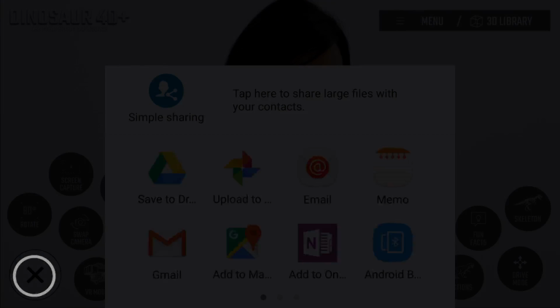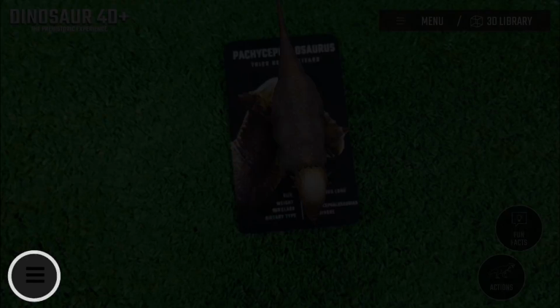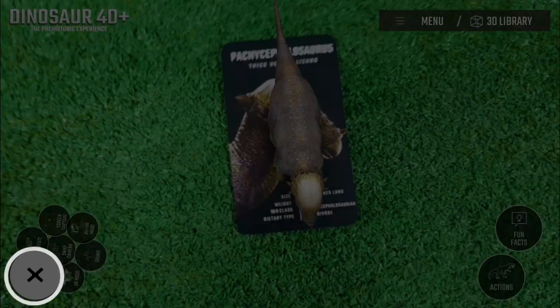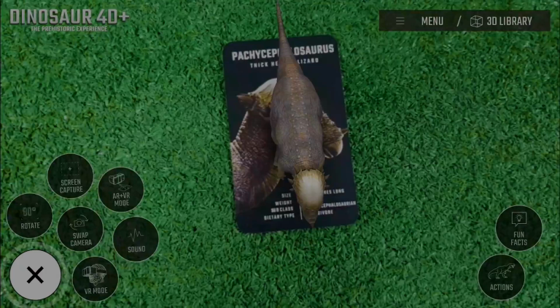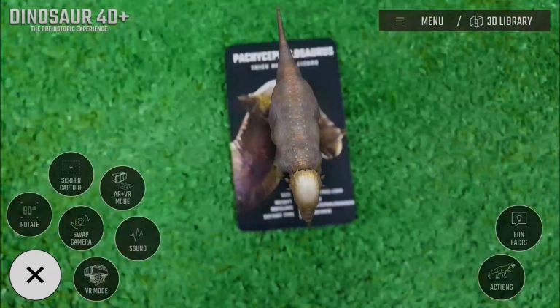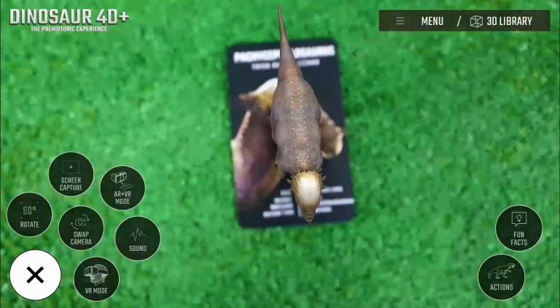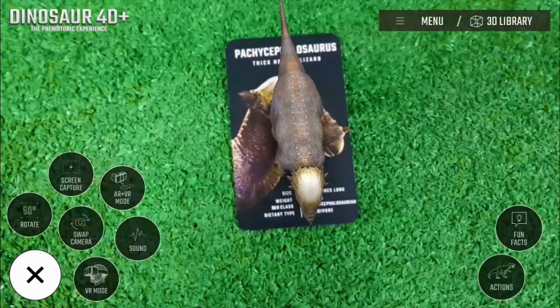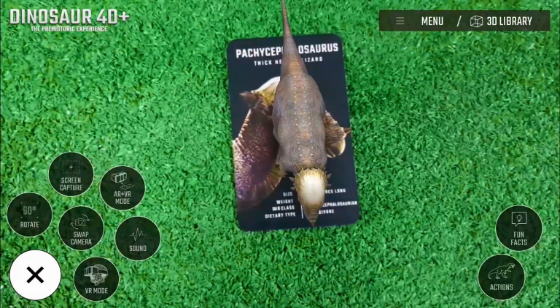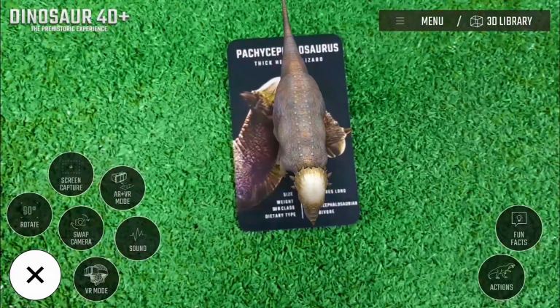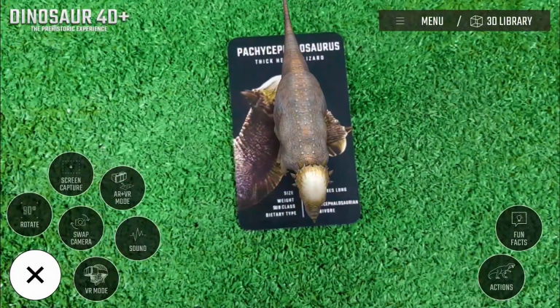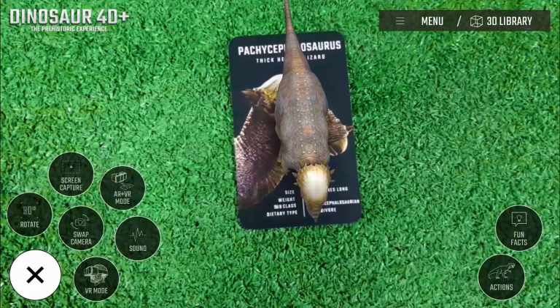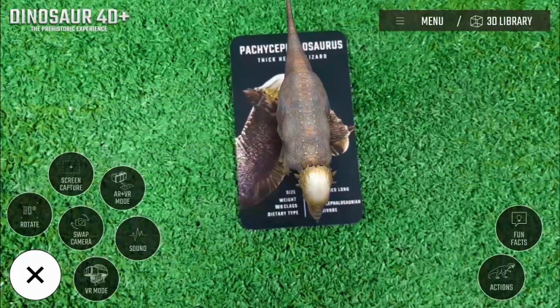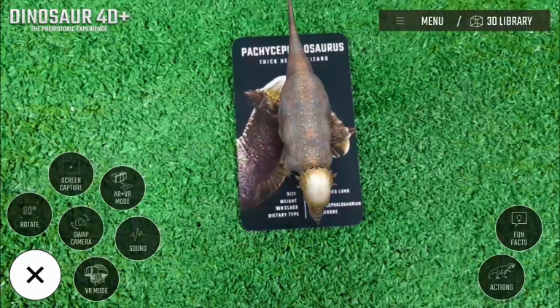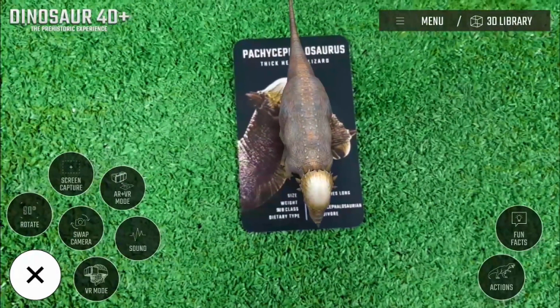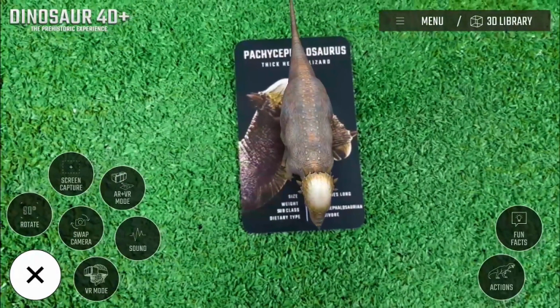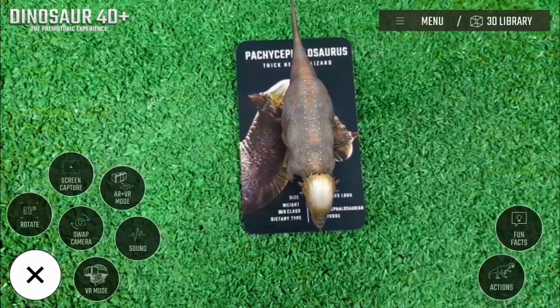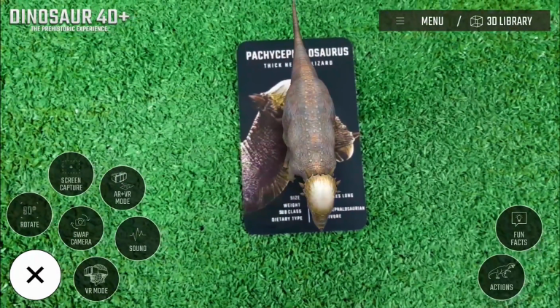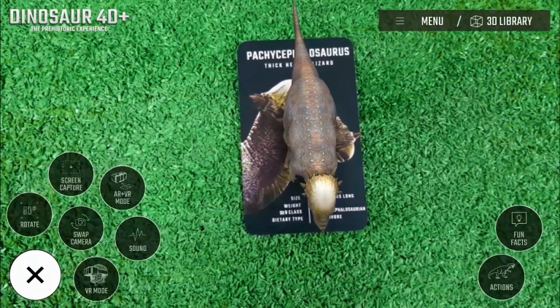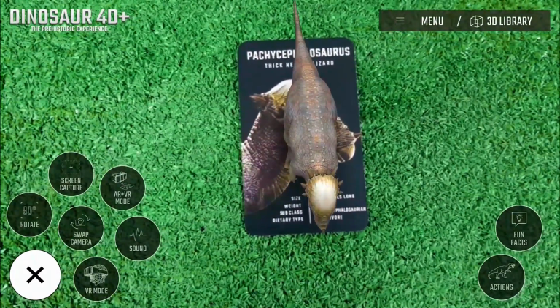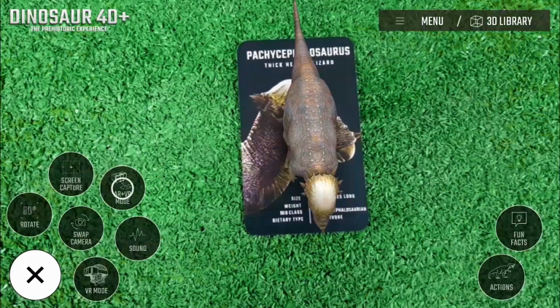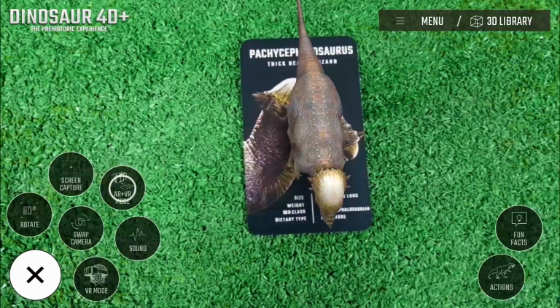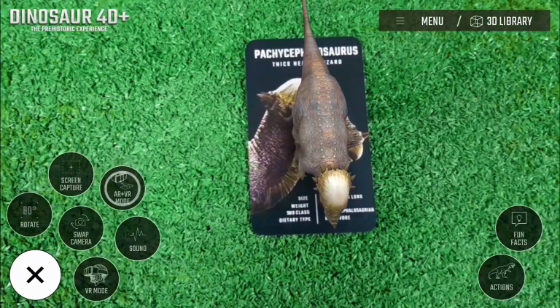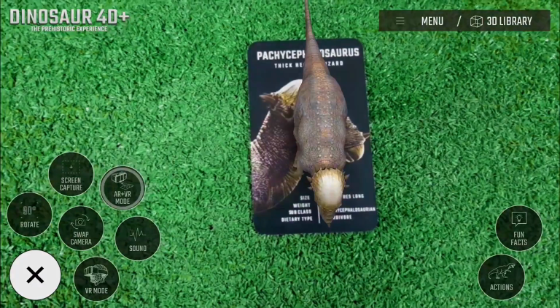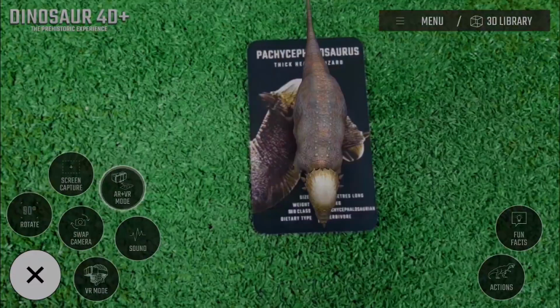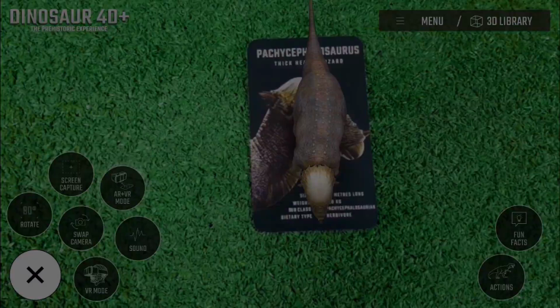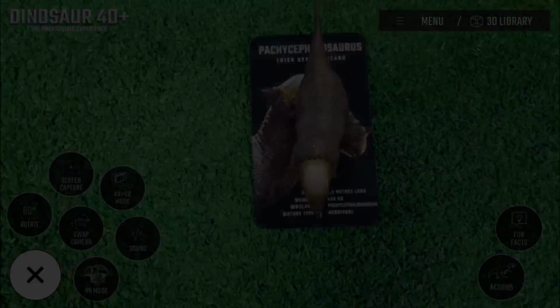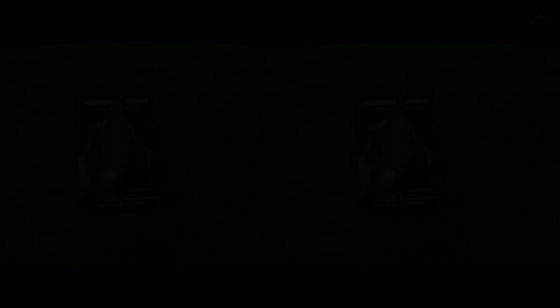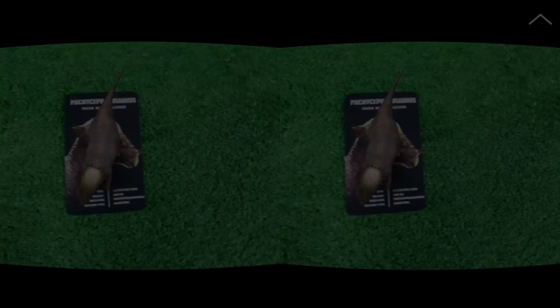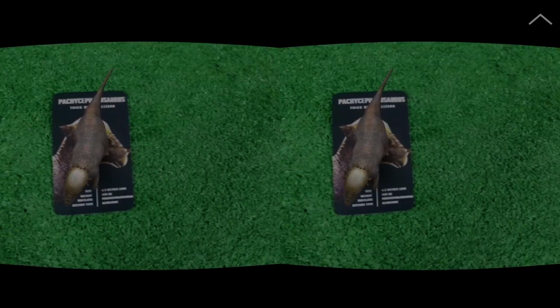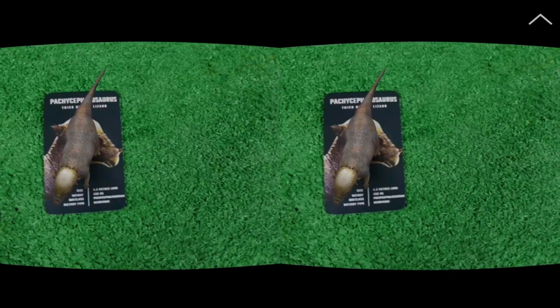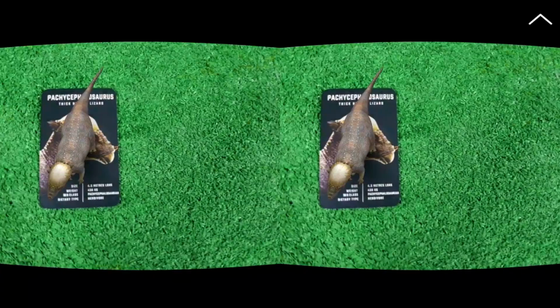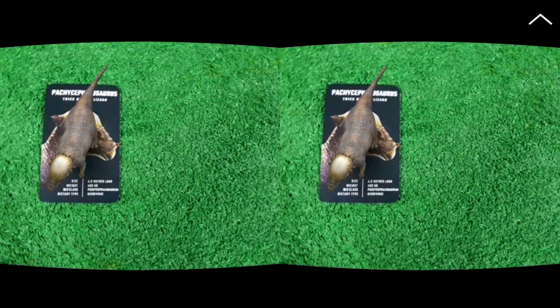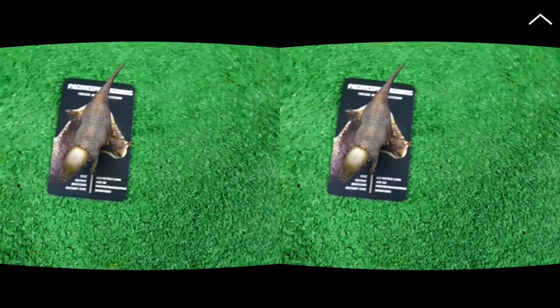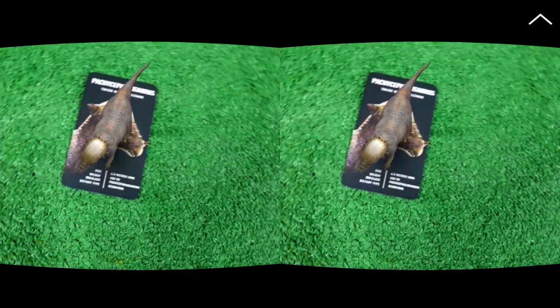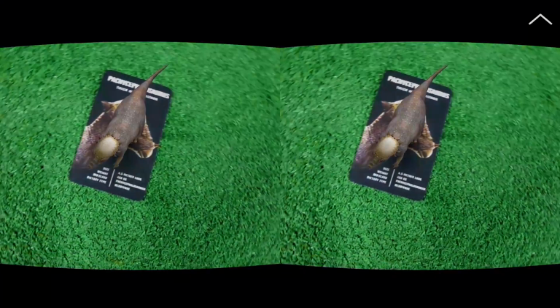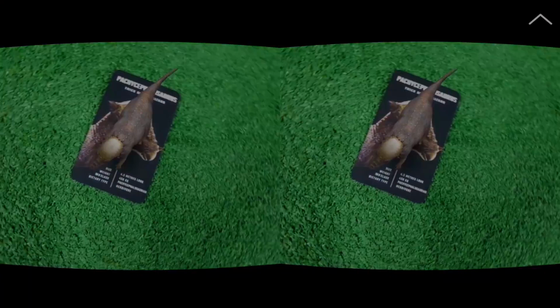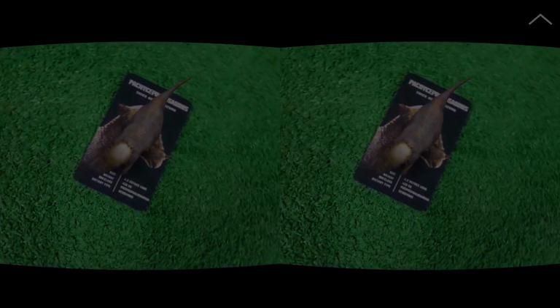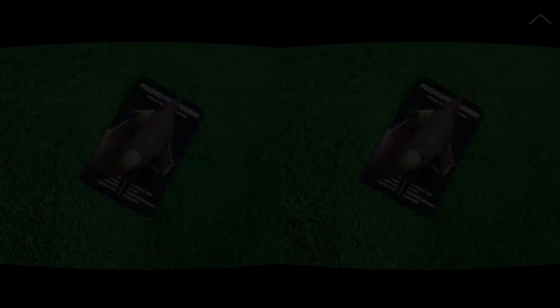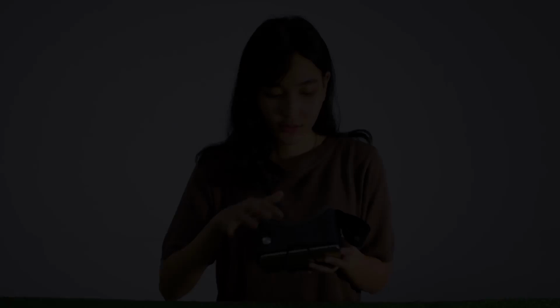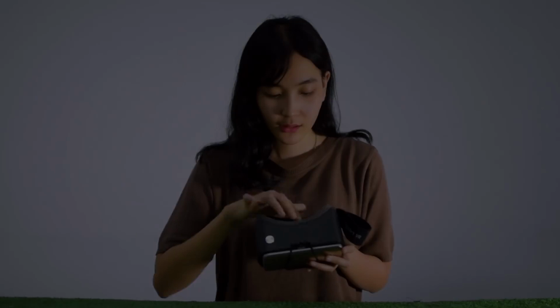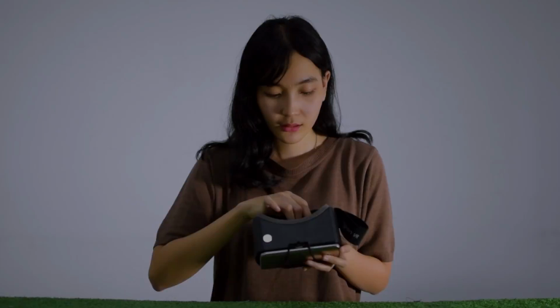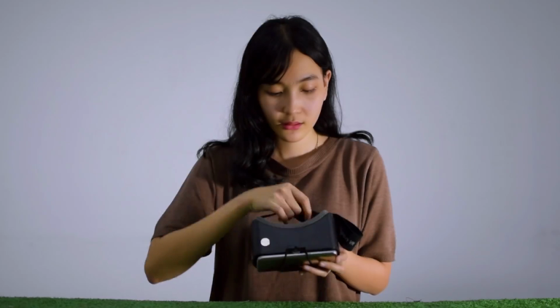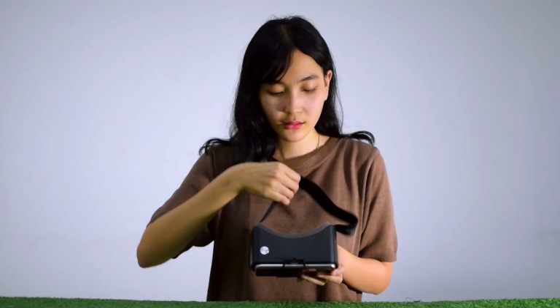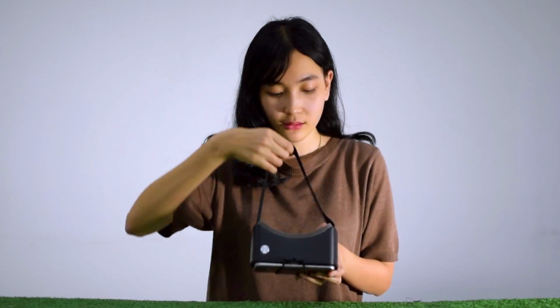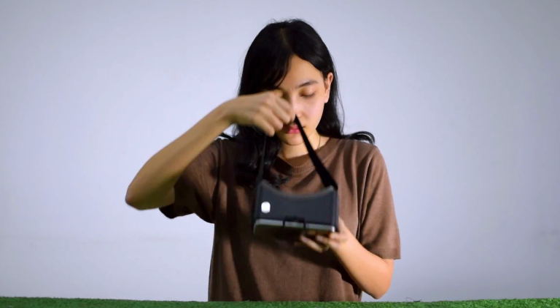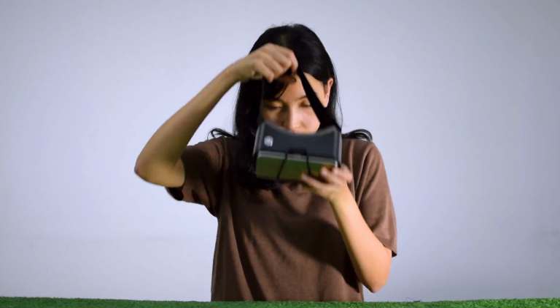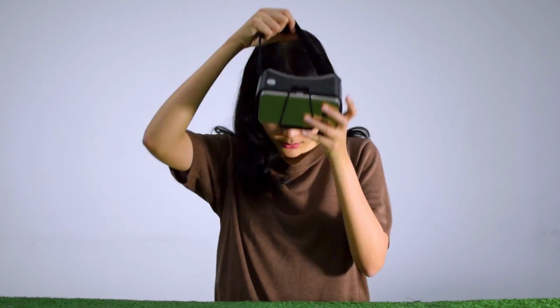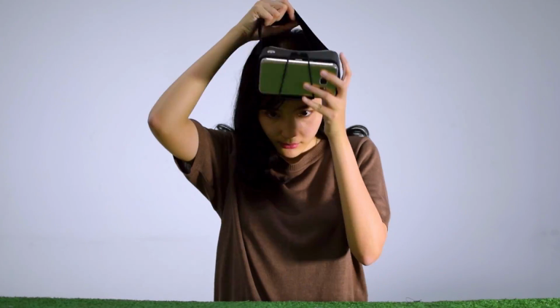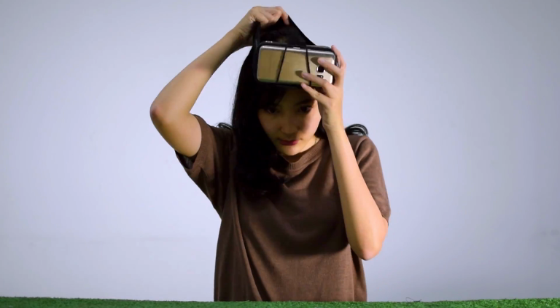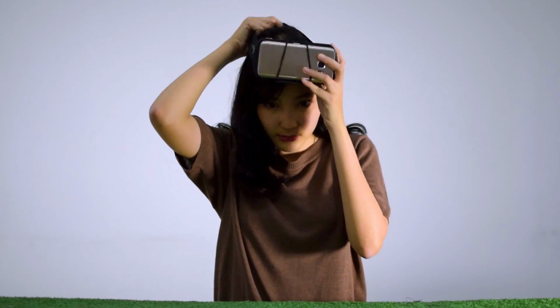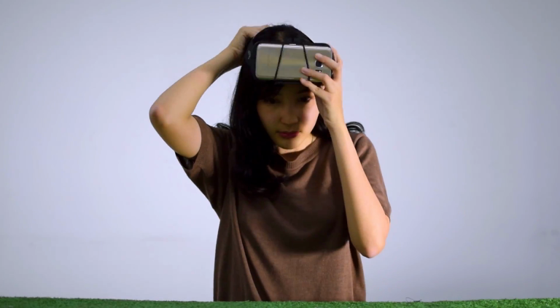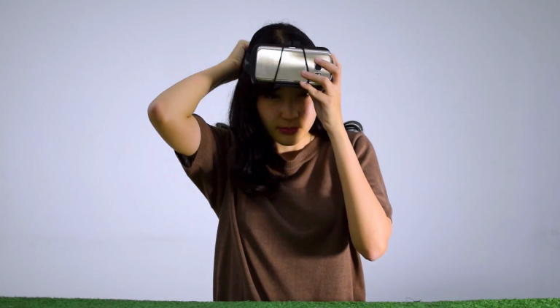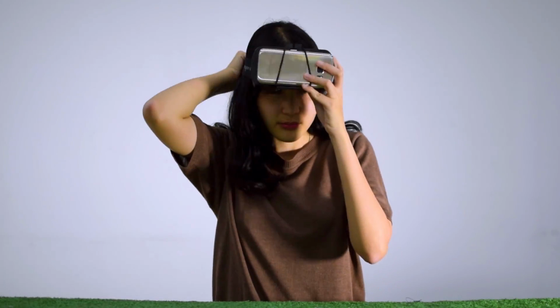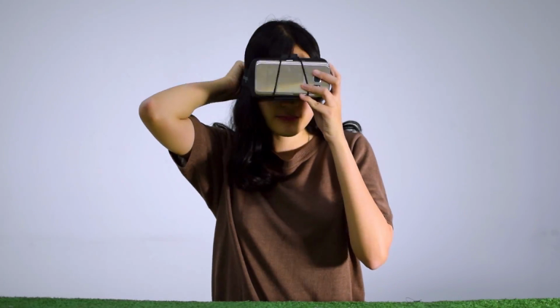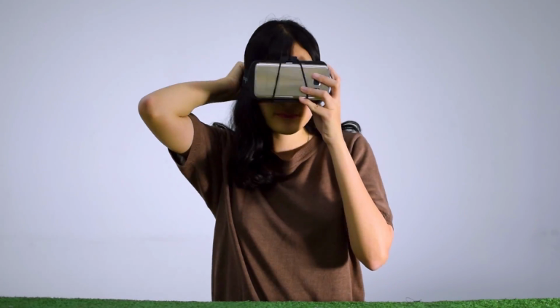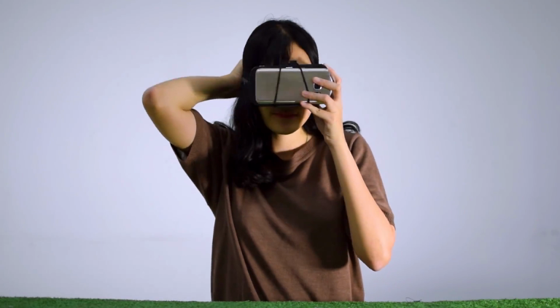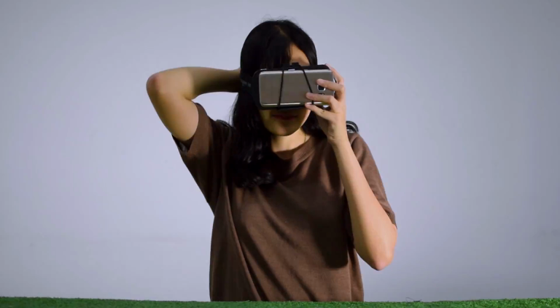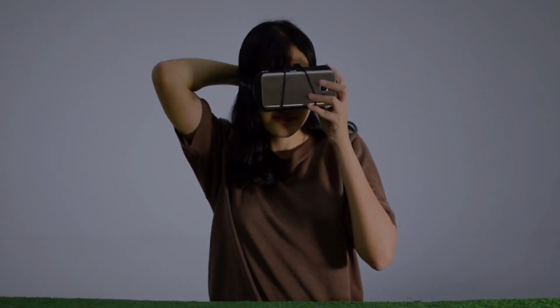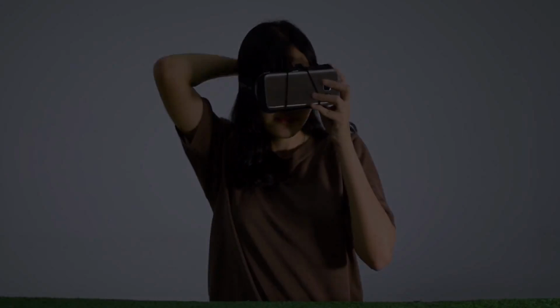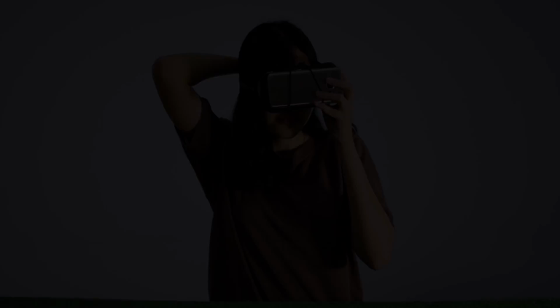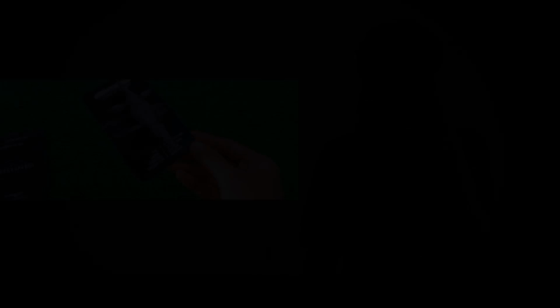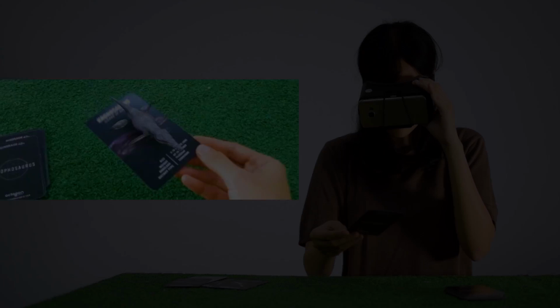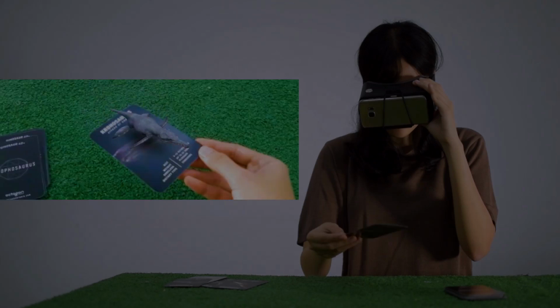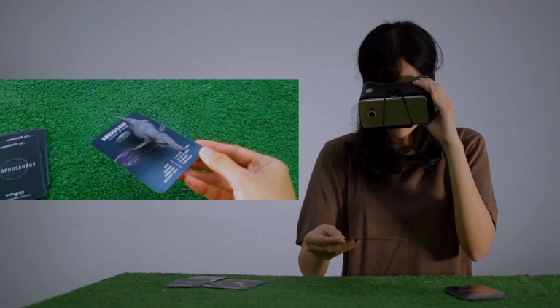Show your favorite selfie with a dinosaur and share it to any social media you have with the share feature. Get in the AR VR mode and pair it with your VR headset to witness the dinosaurs come alive from the cards inside the virtual reality glasses.